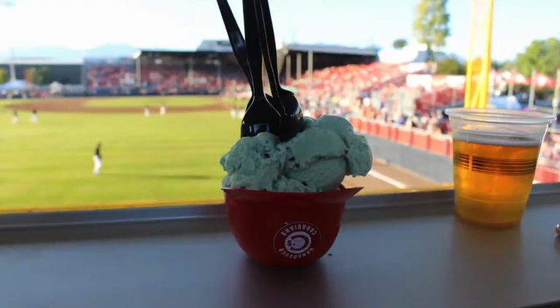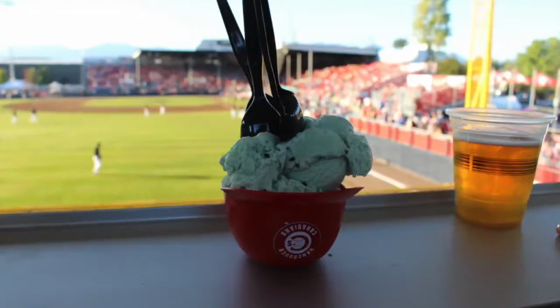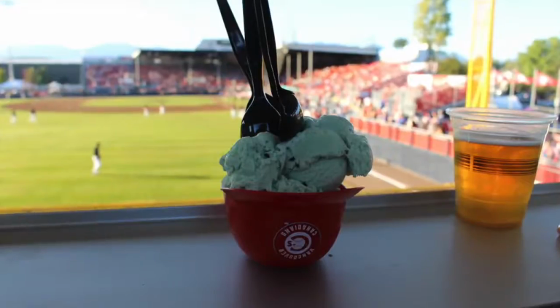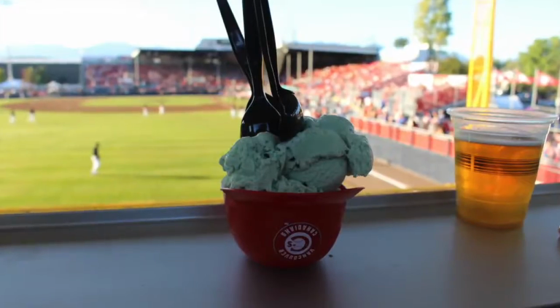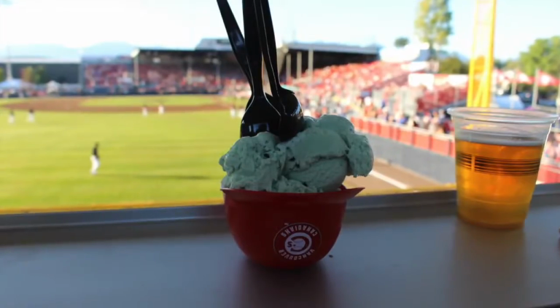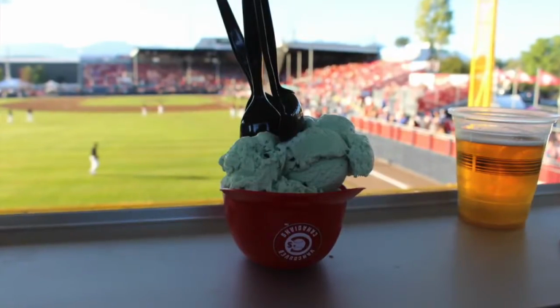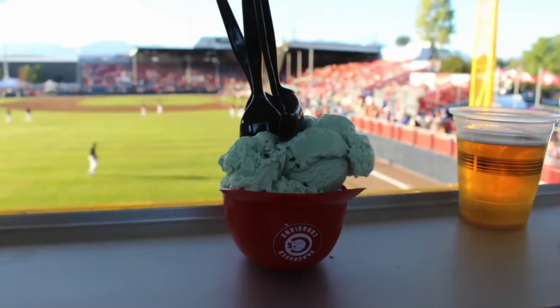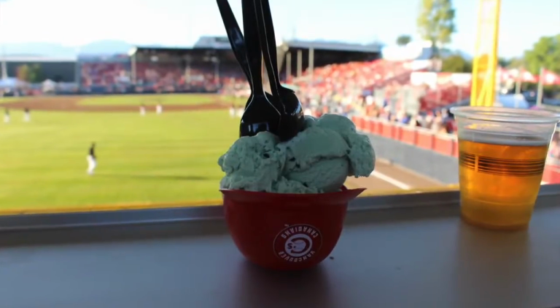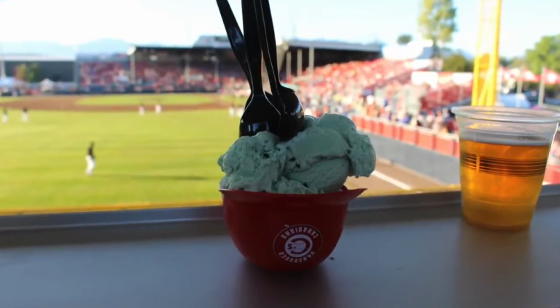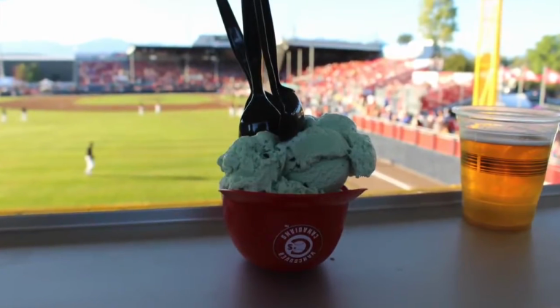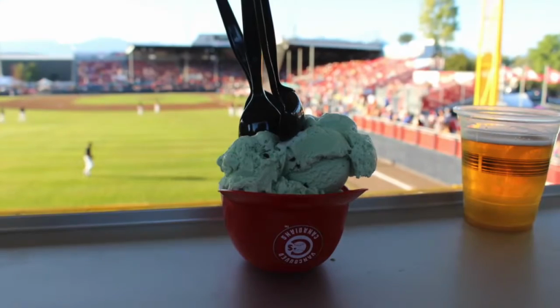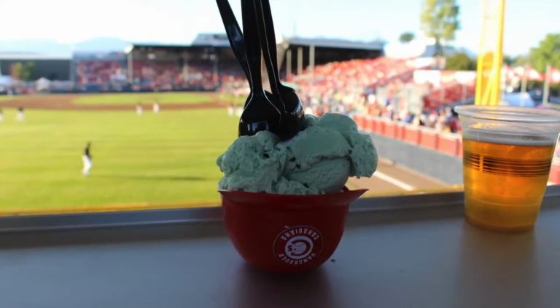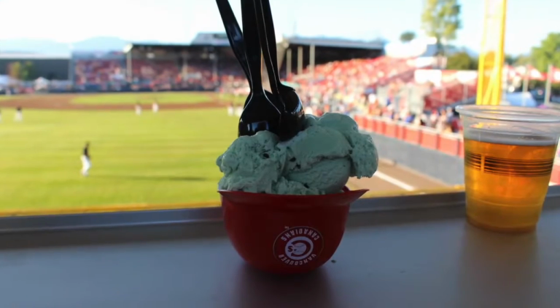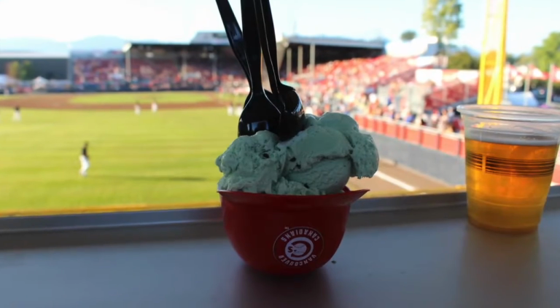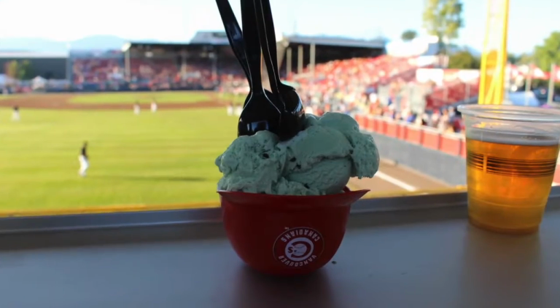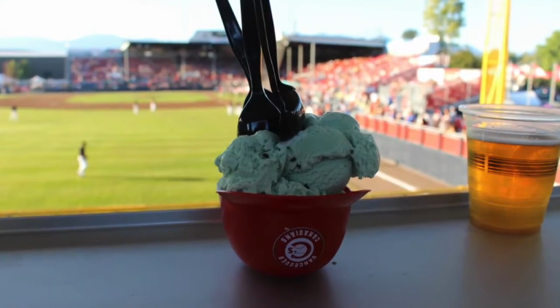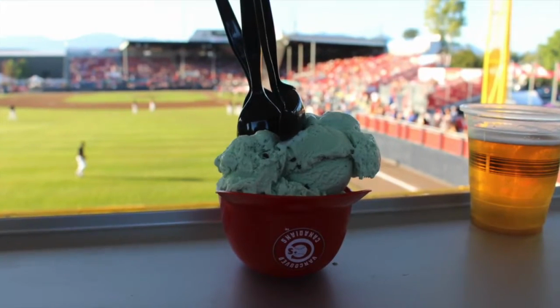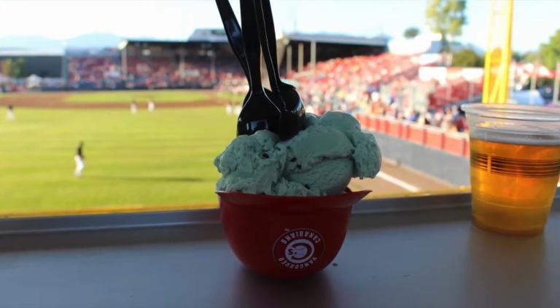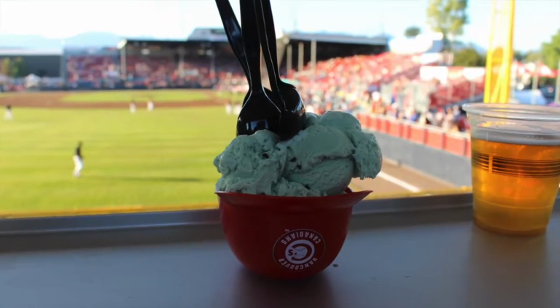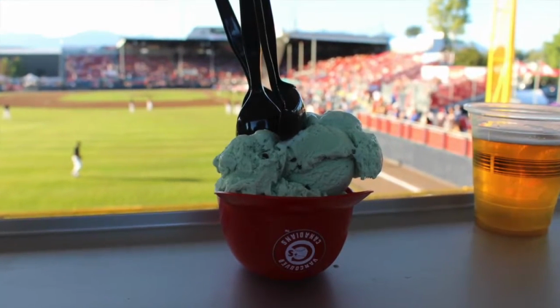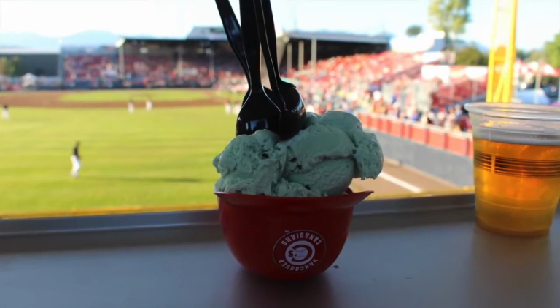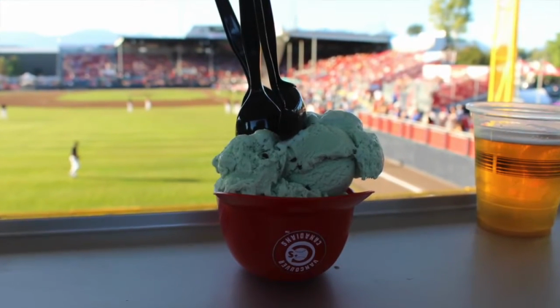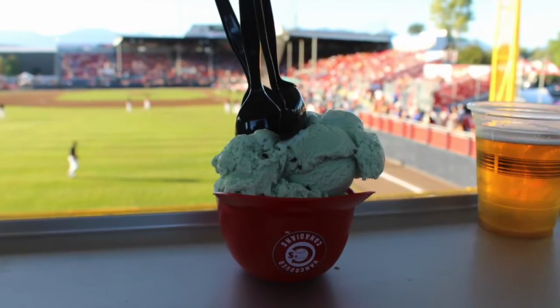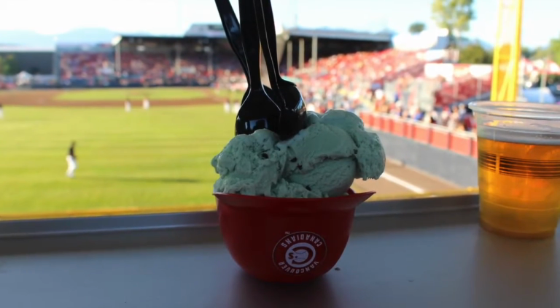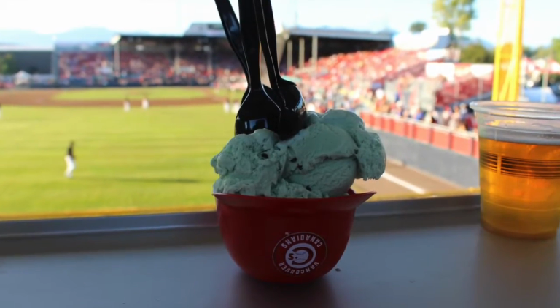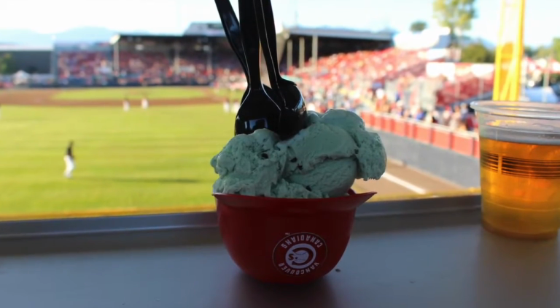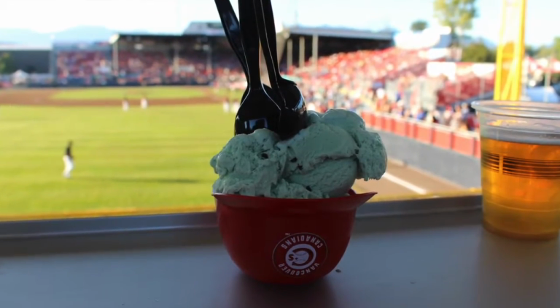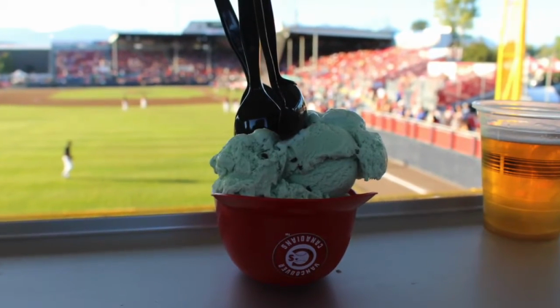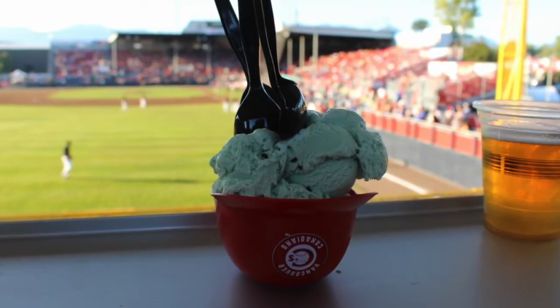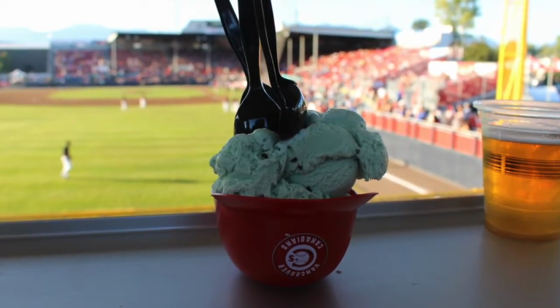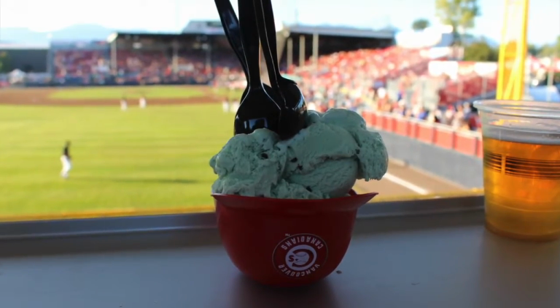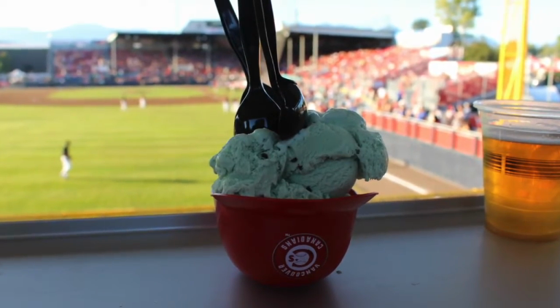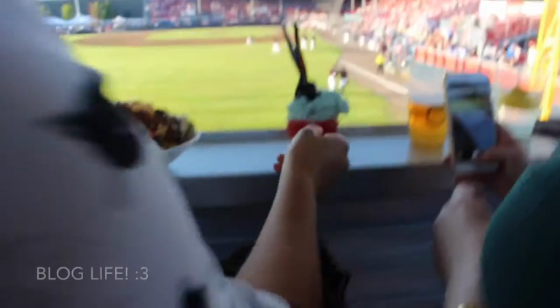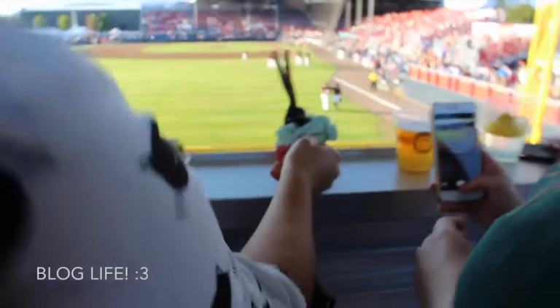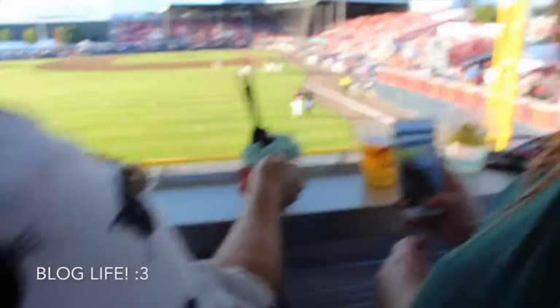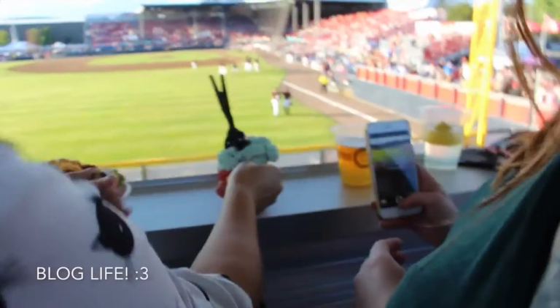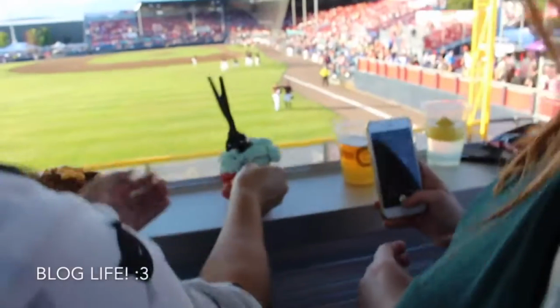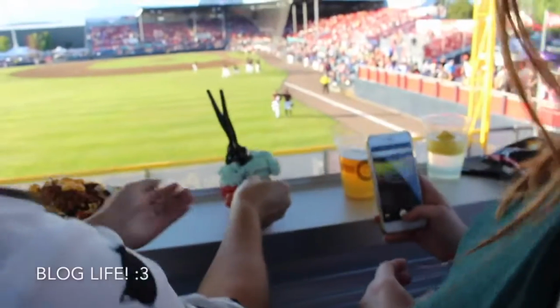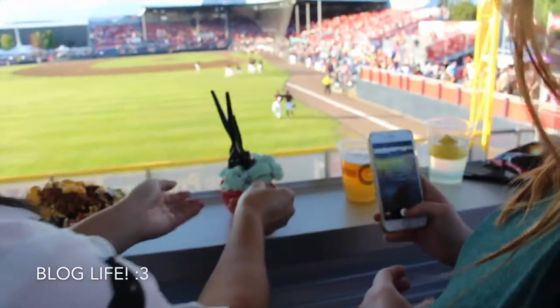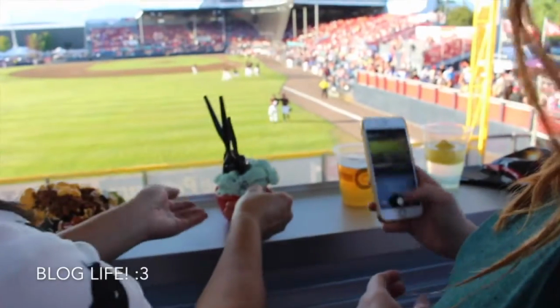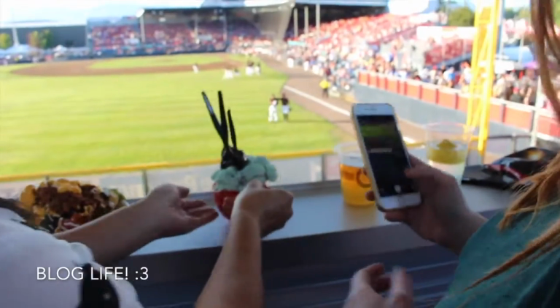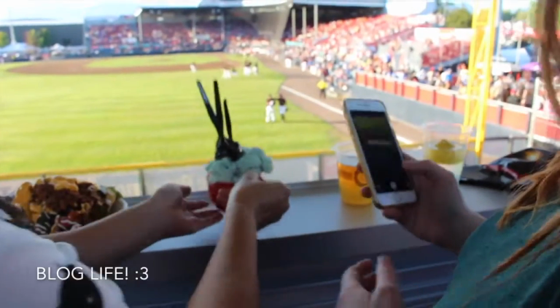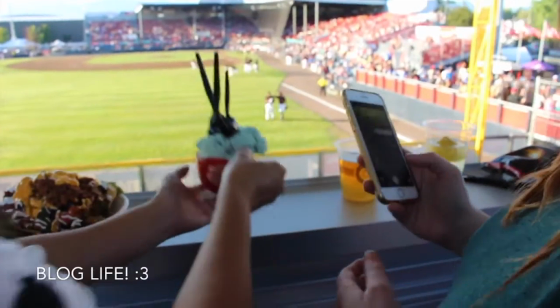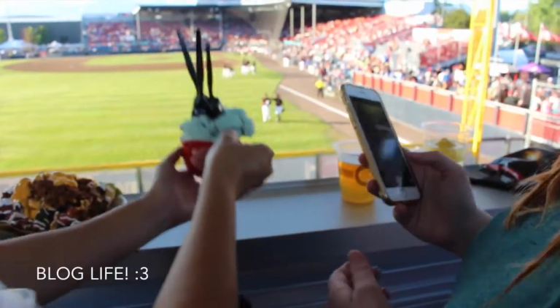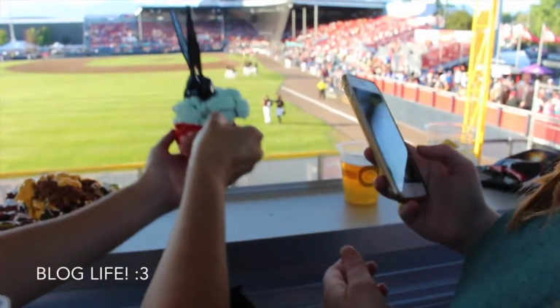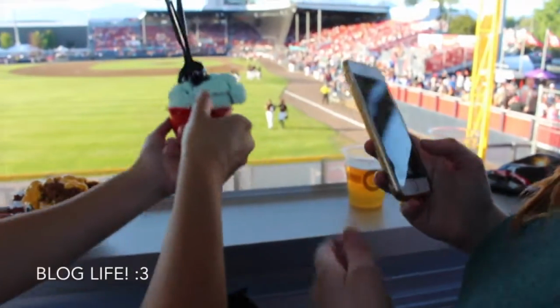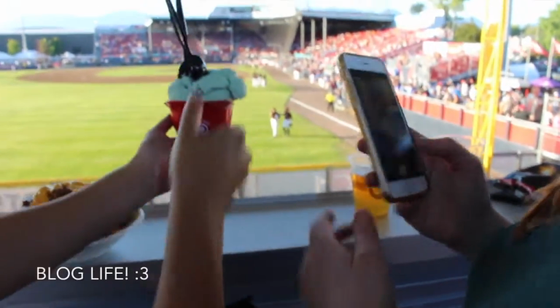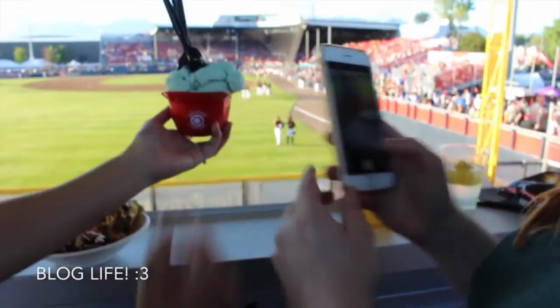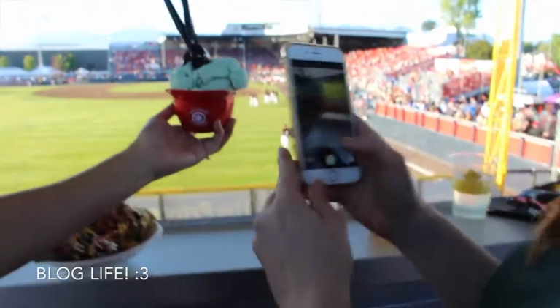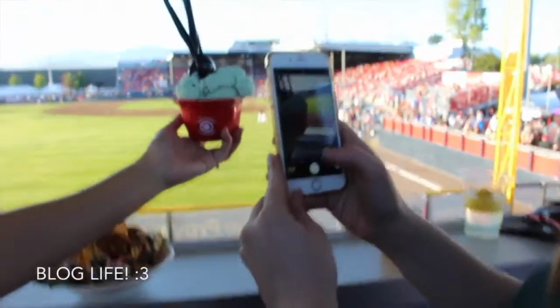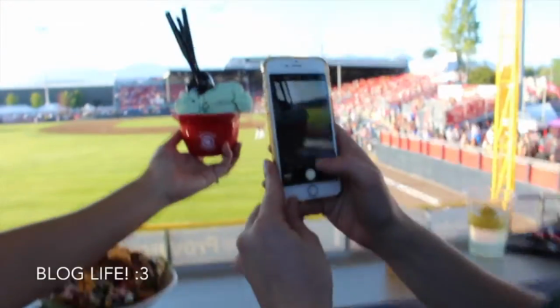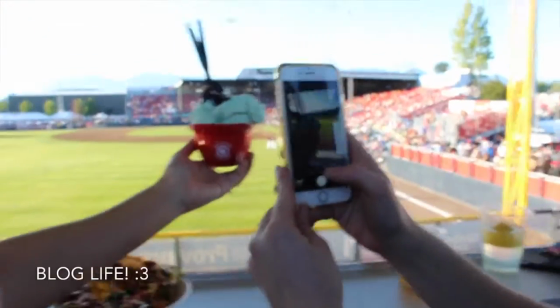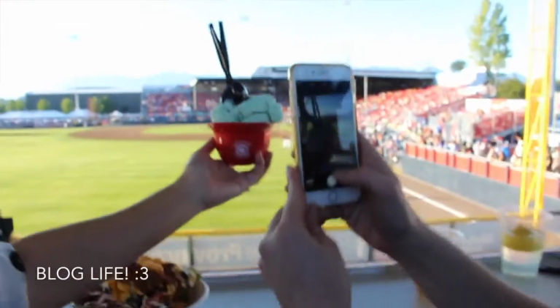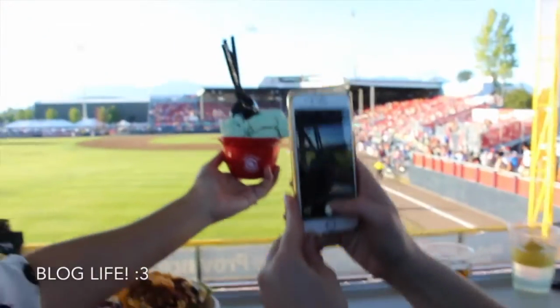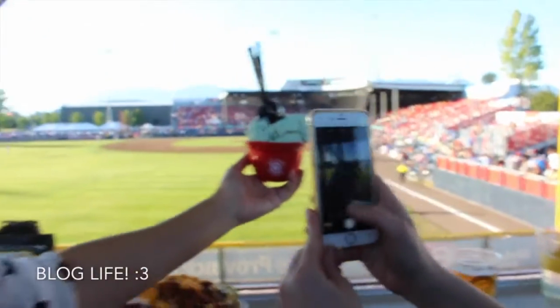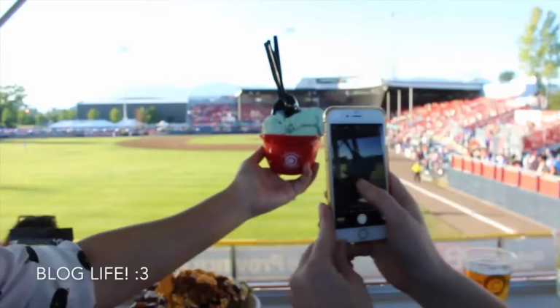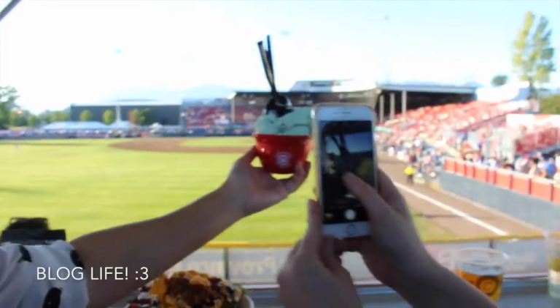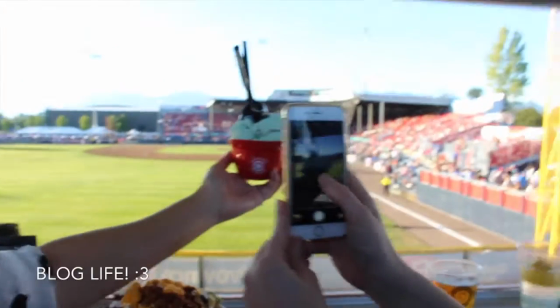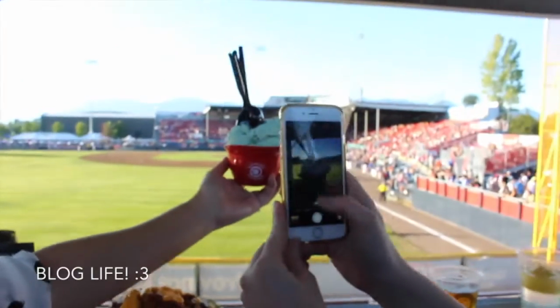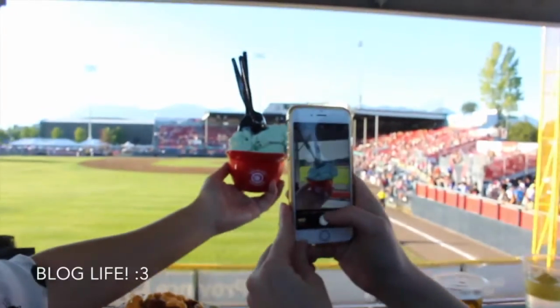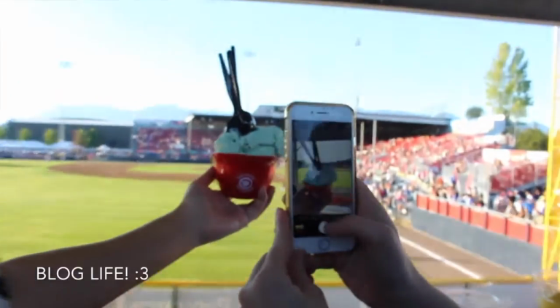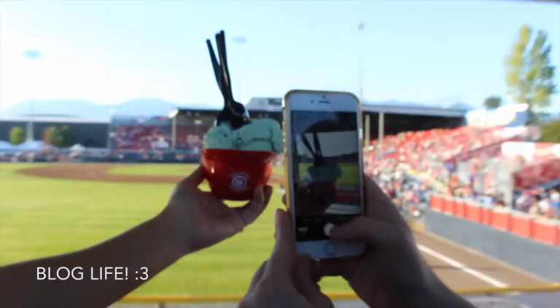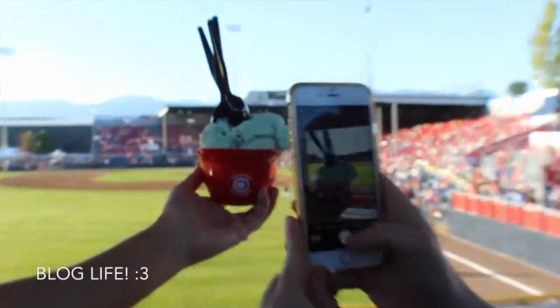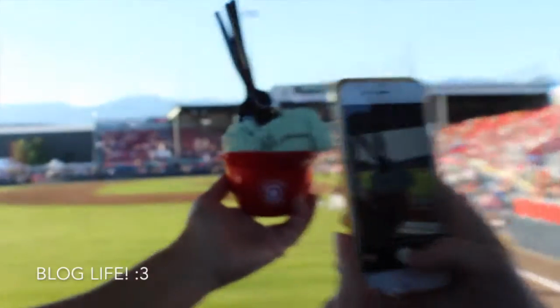If you have a sweet tooth, they also have a good selection of desserts as well, including ice cream served in a Canadians cap. So cute.